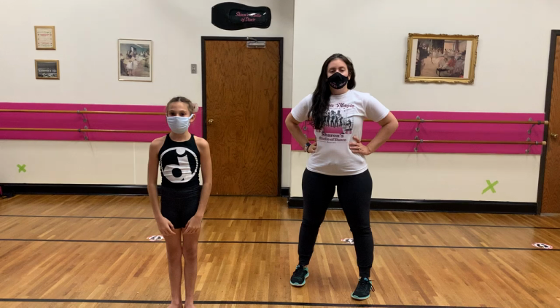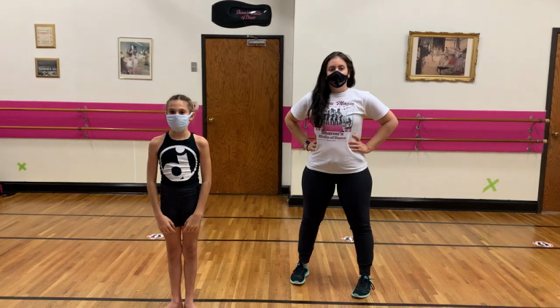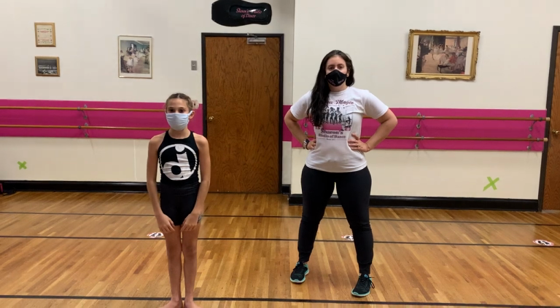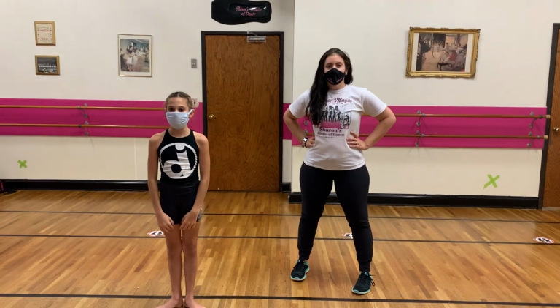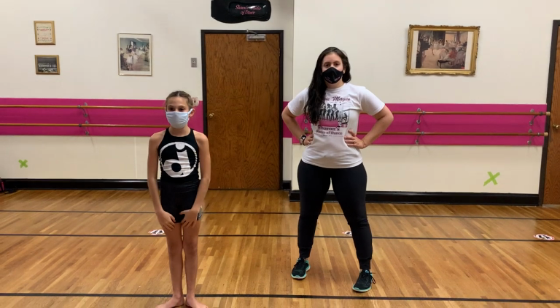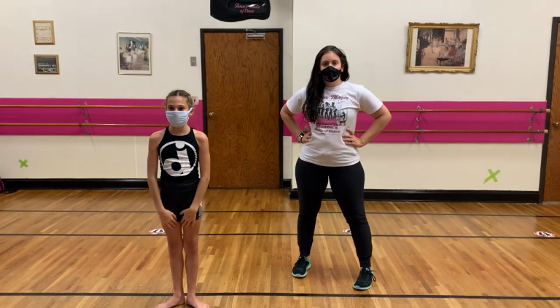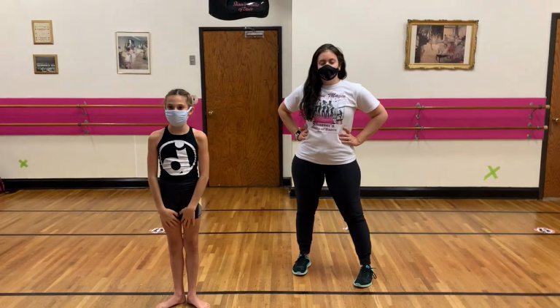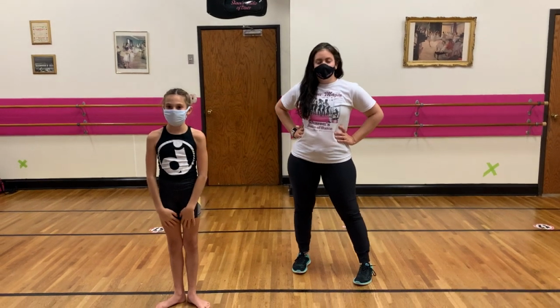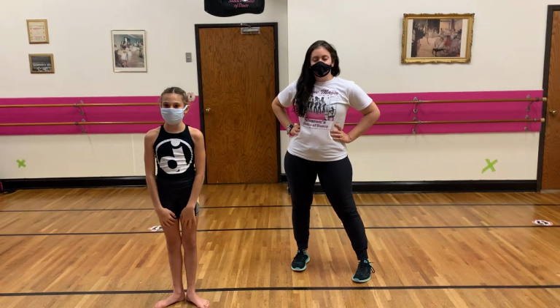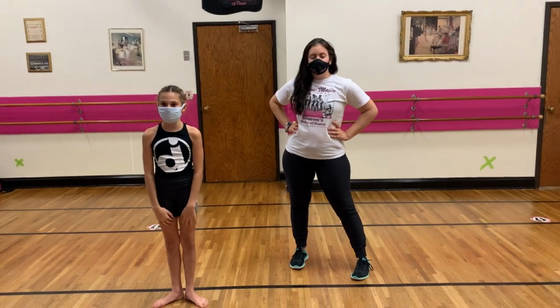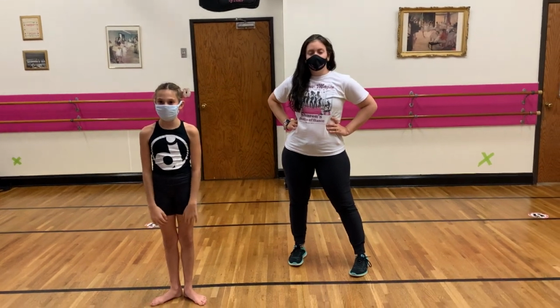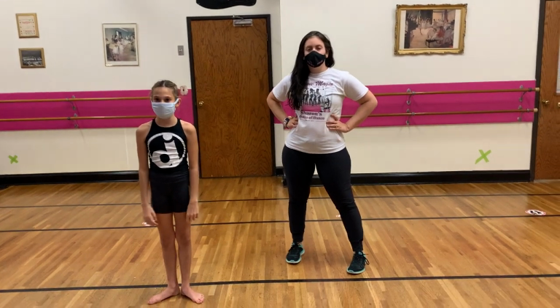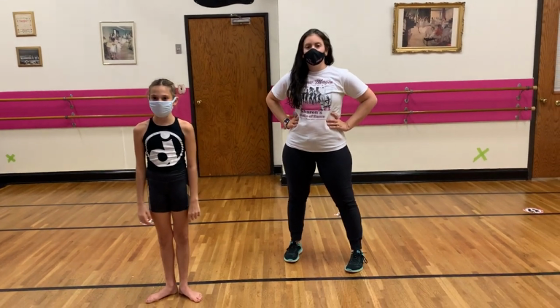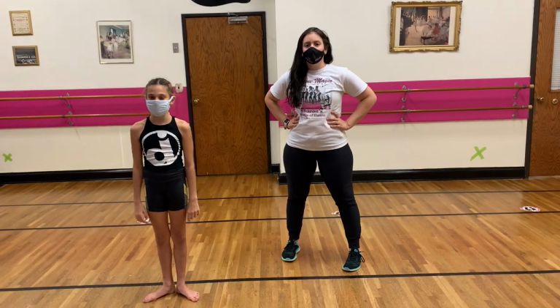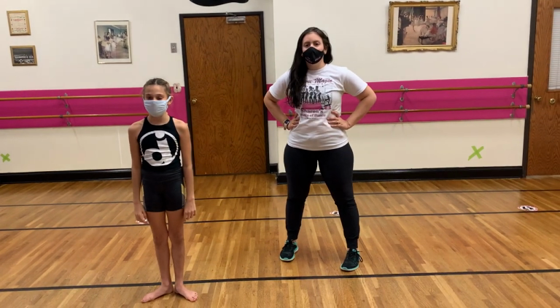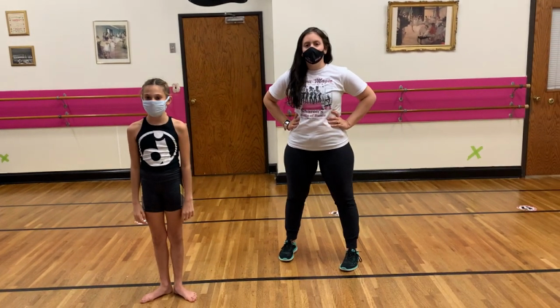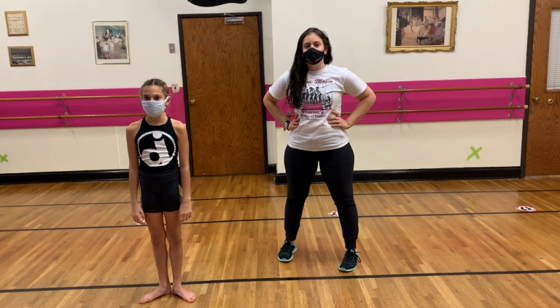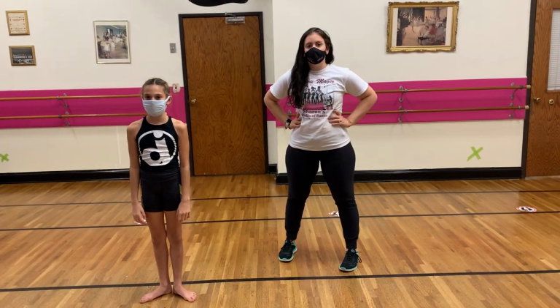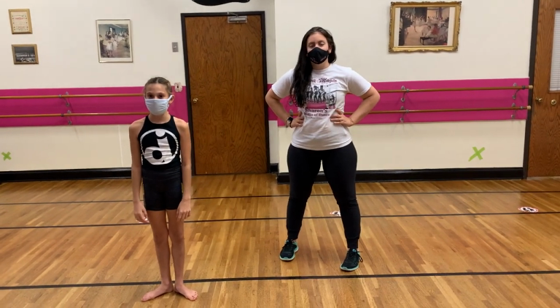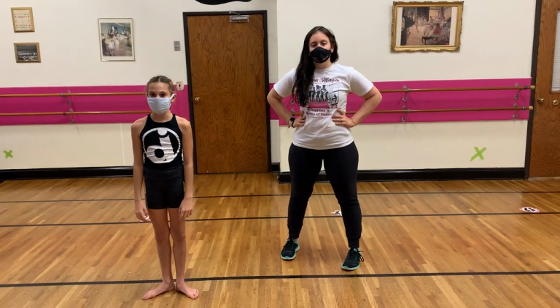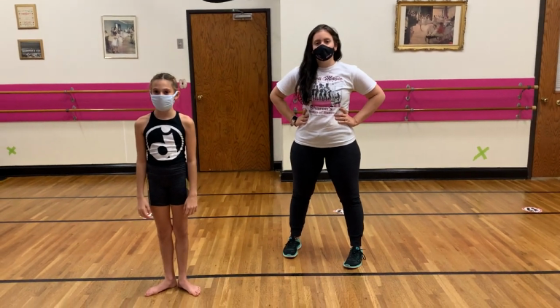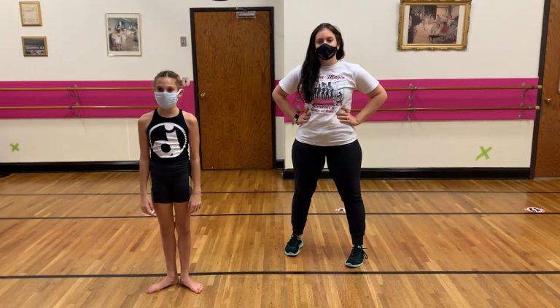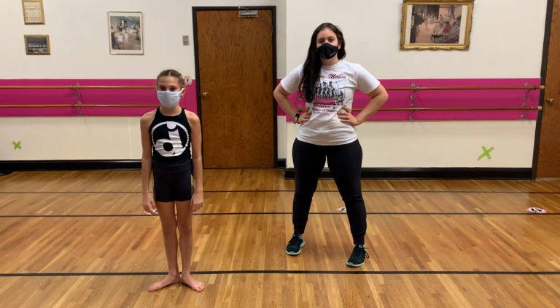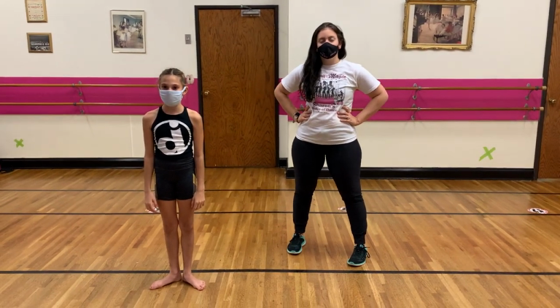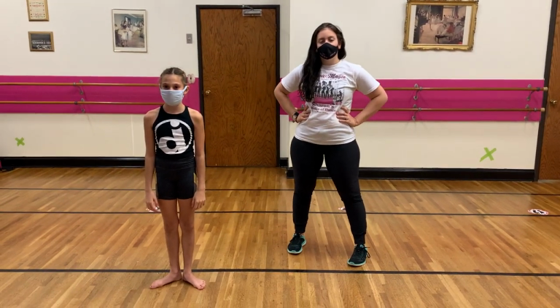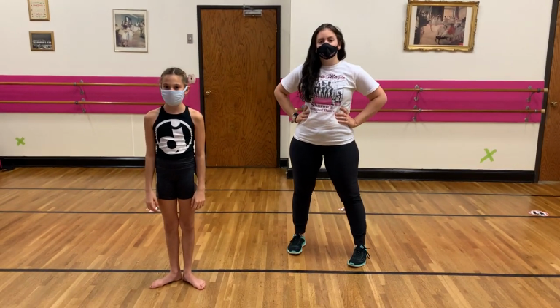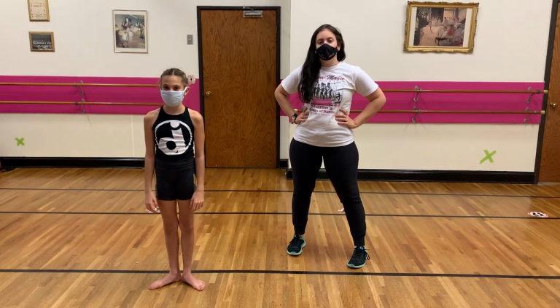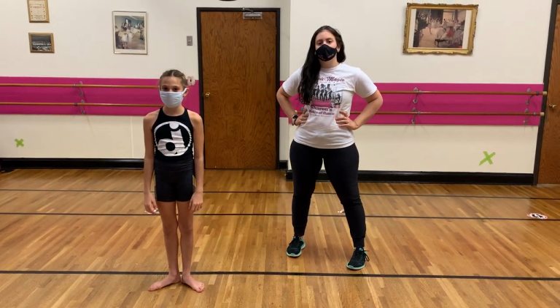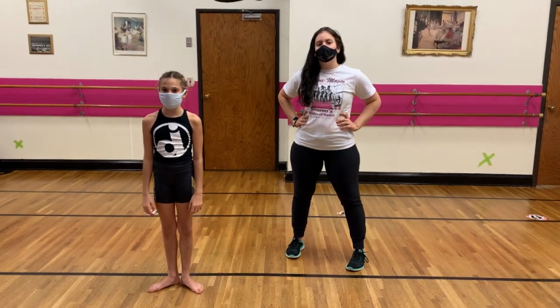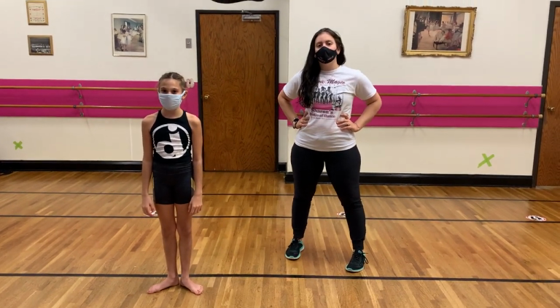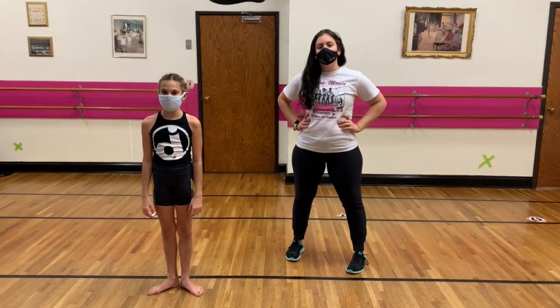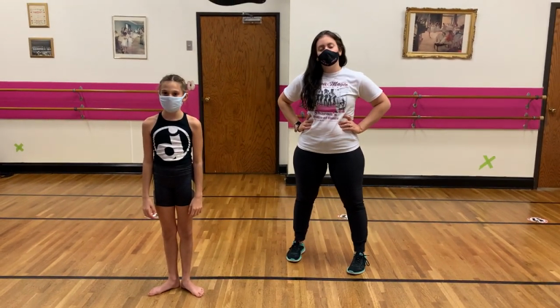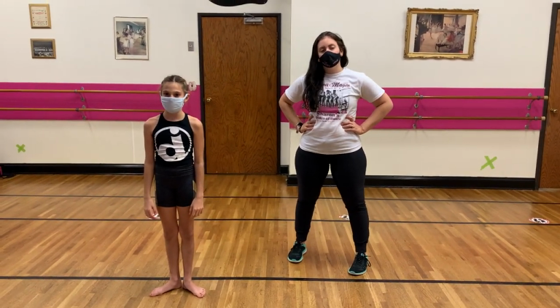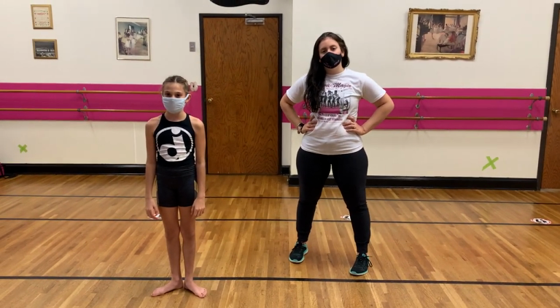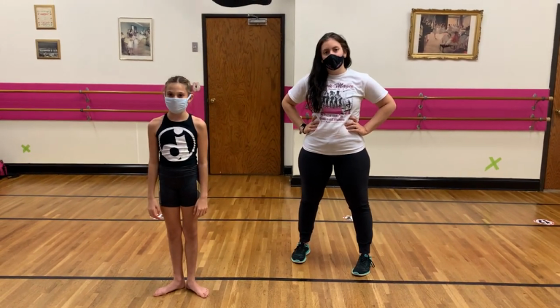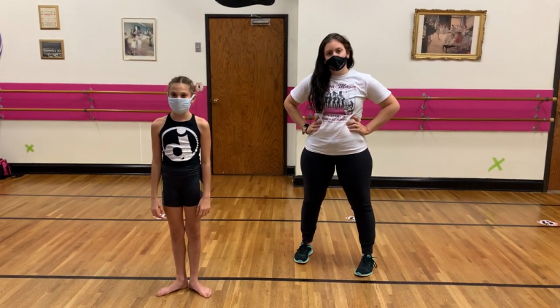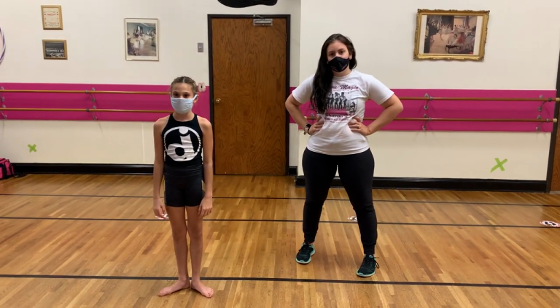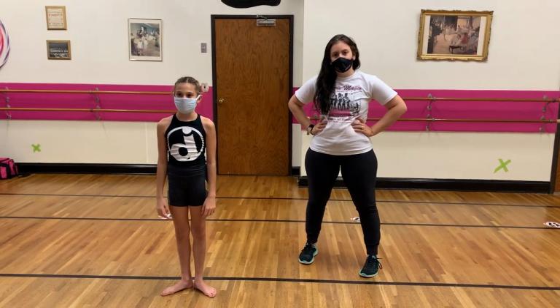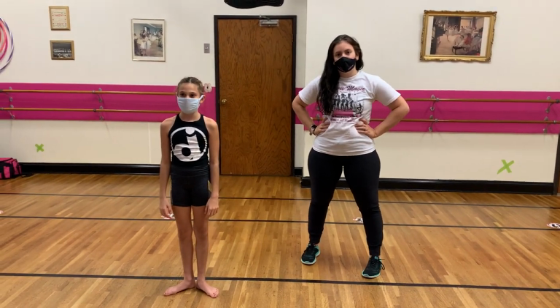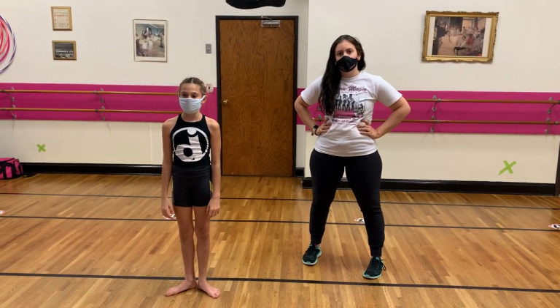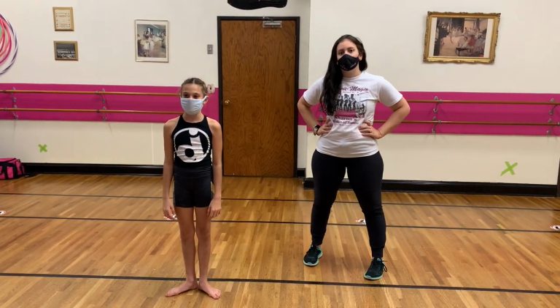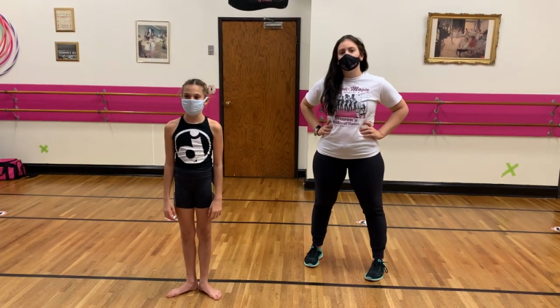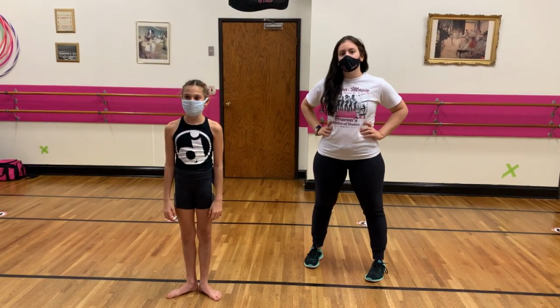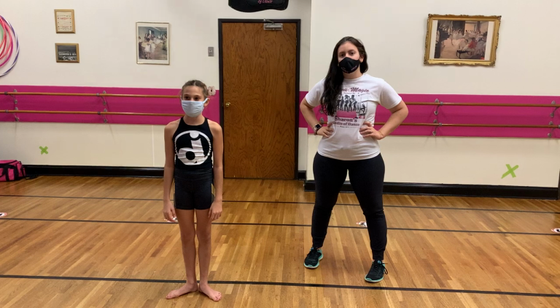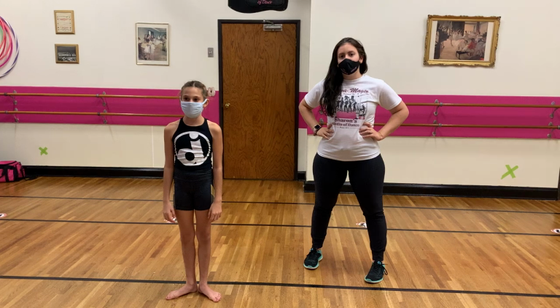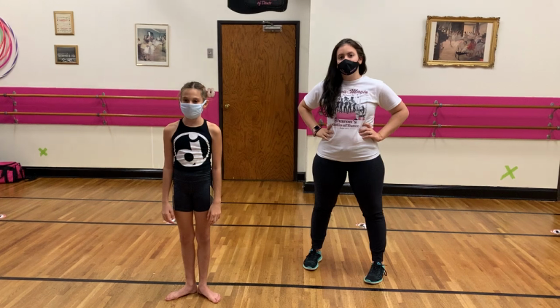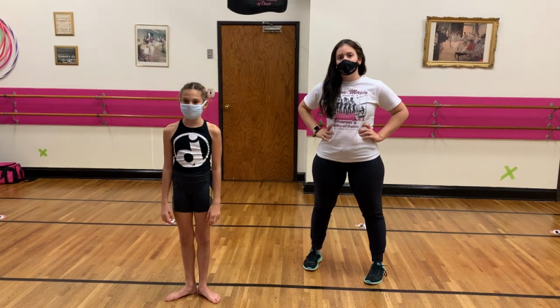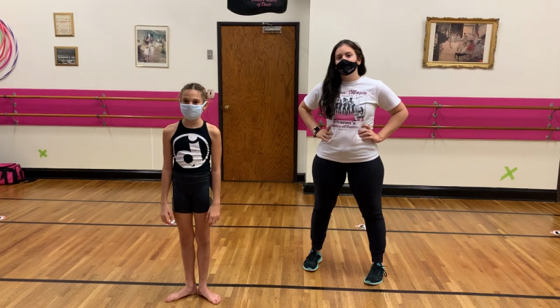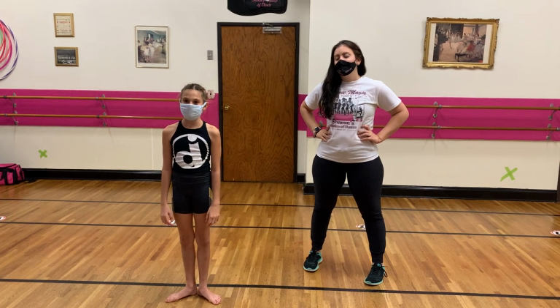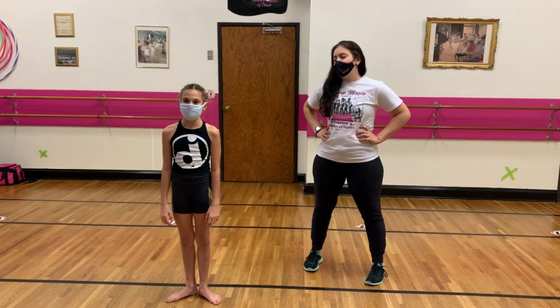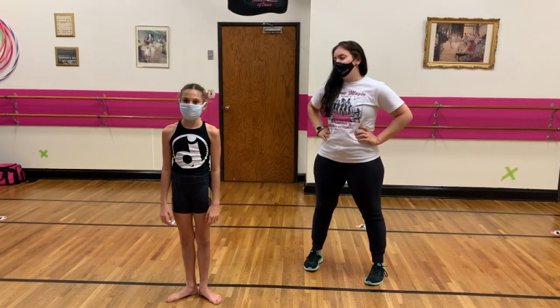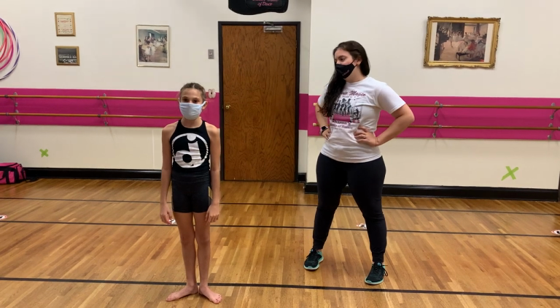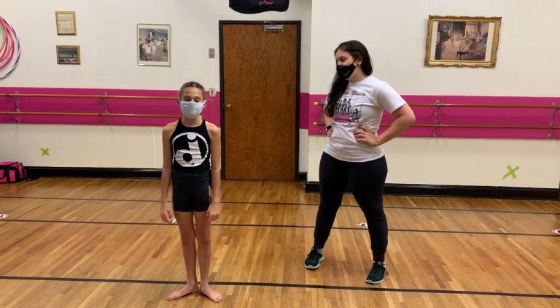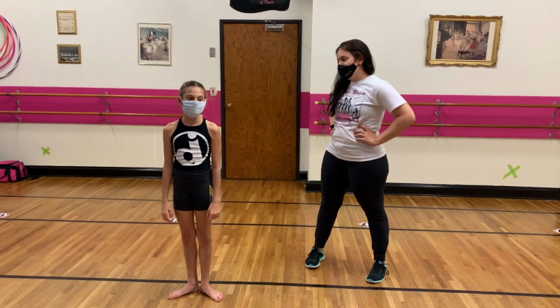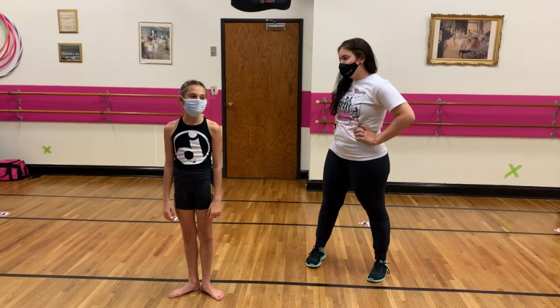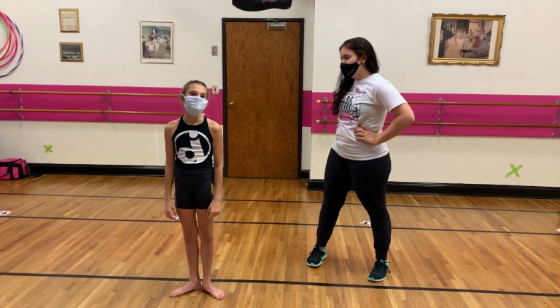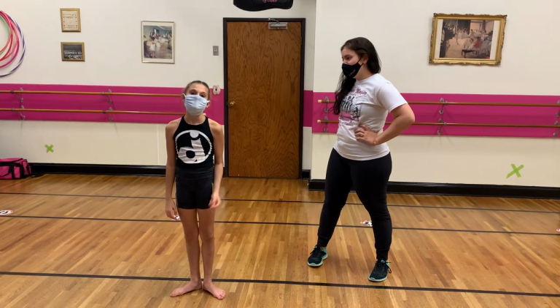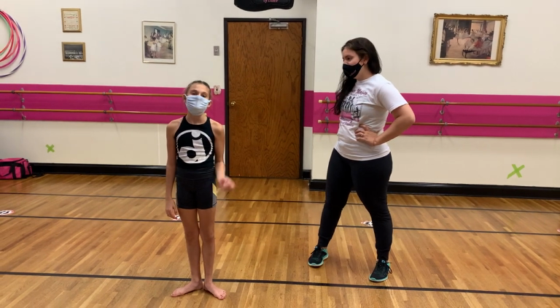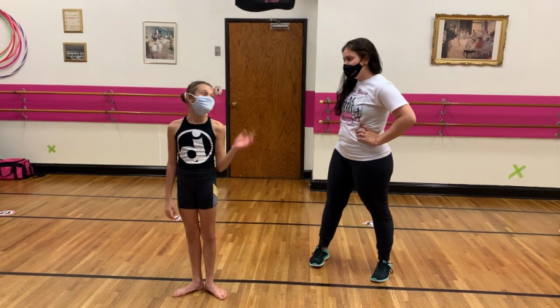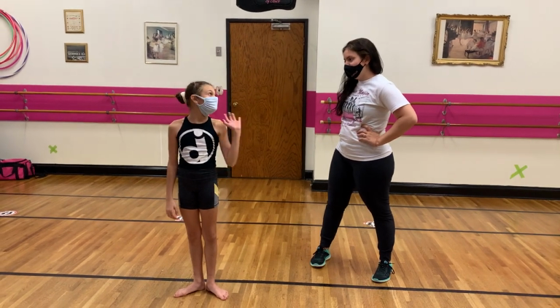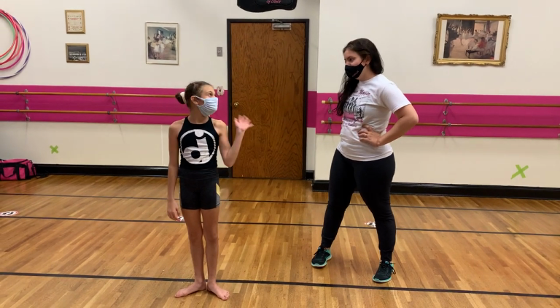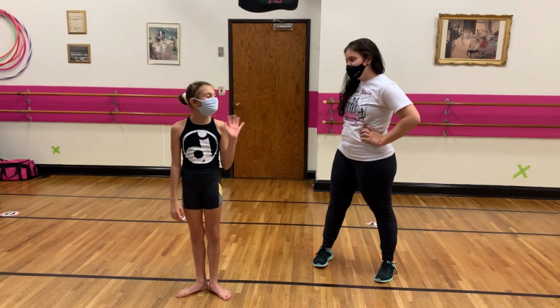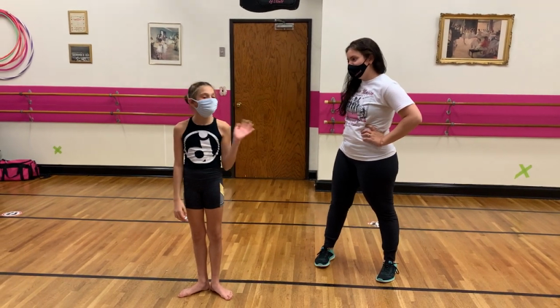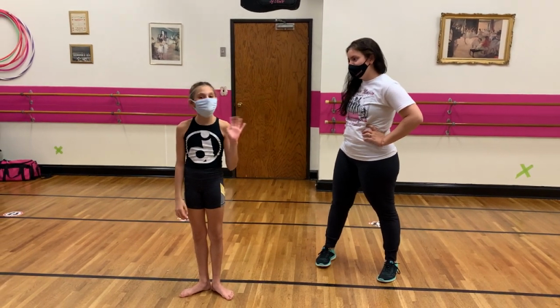Hey guys, this is Victoria, and you guys are joining me in my junior, modern, and contemporary class. I'm here with my friend Kayla. Hi Kayla.